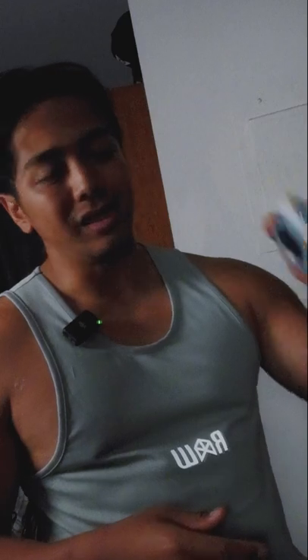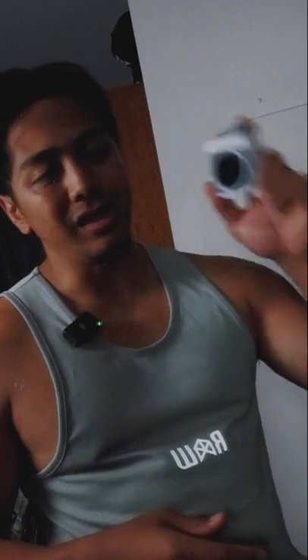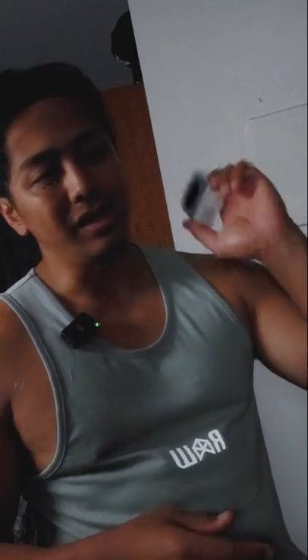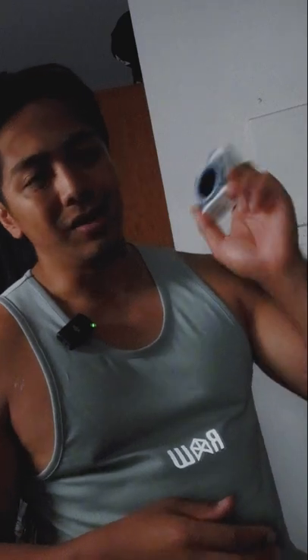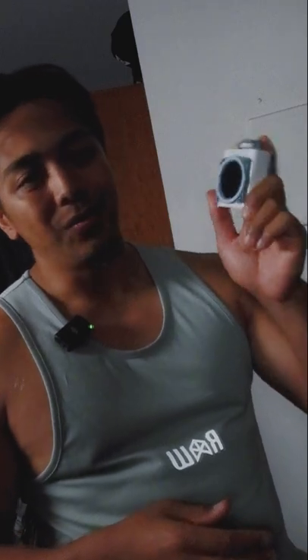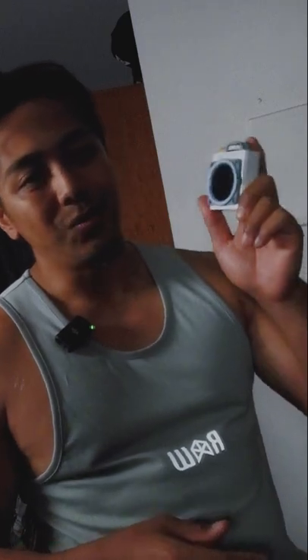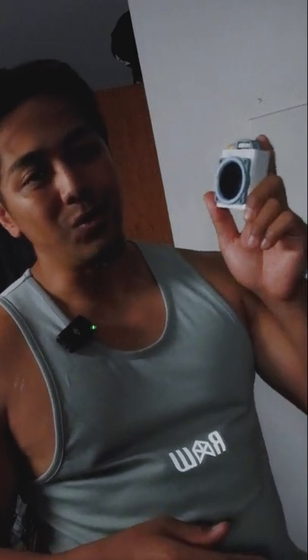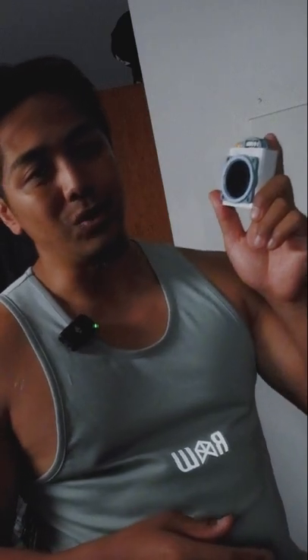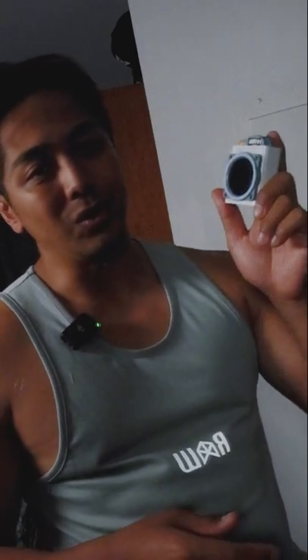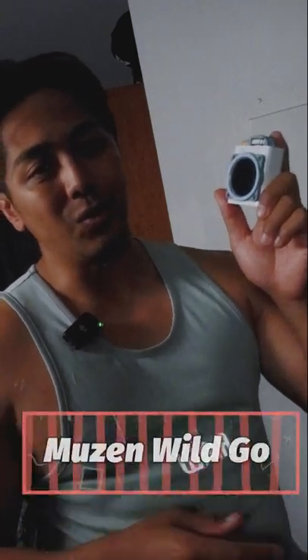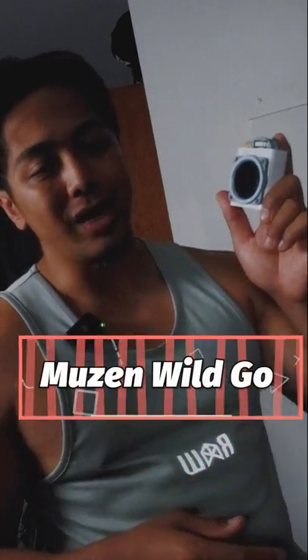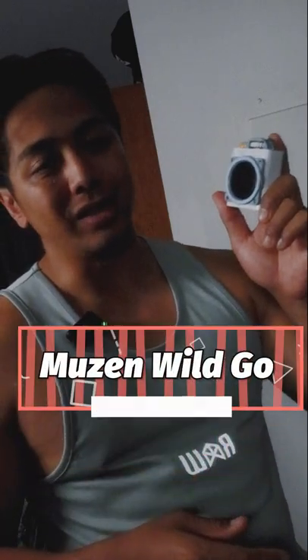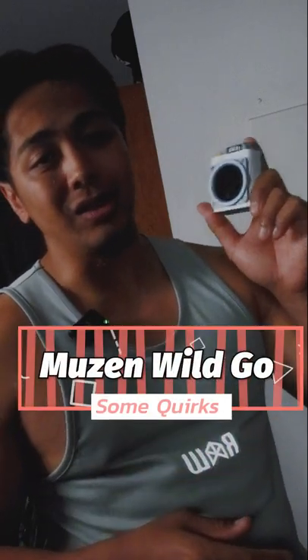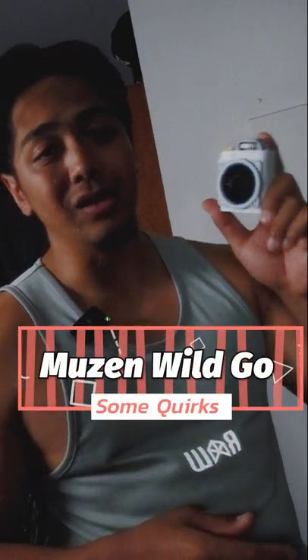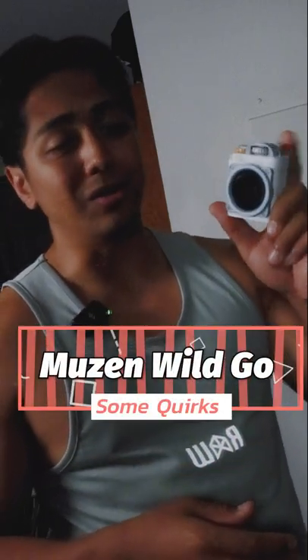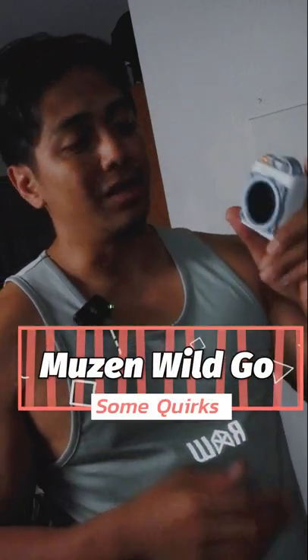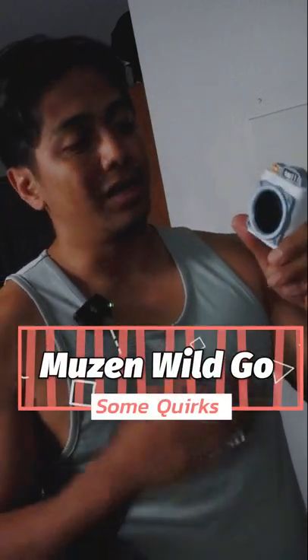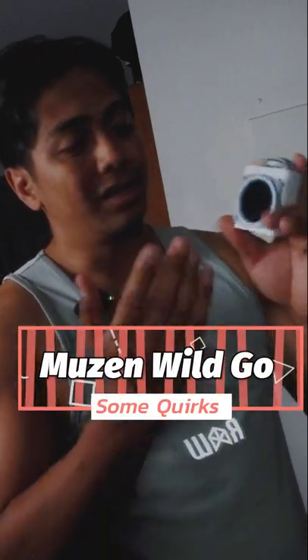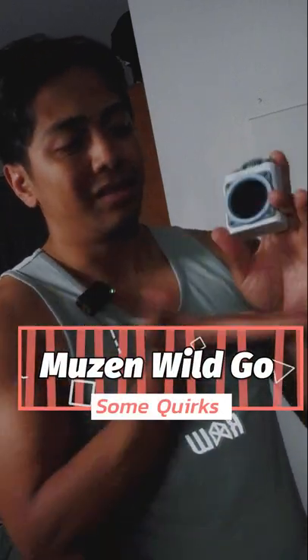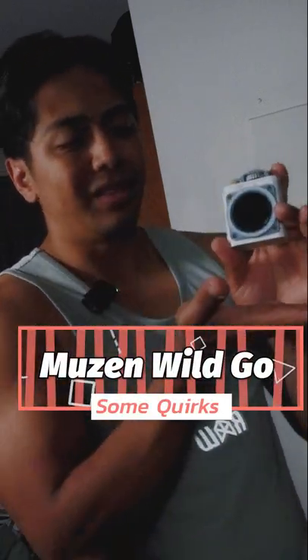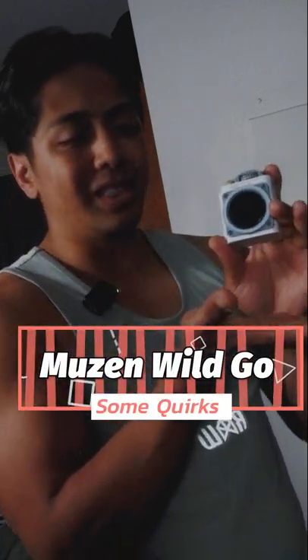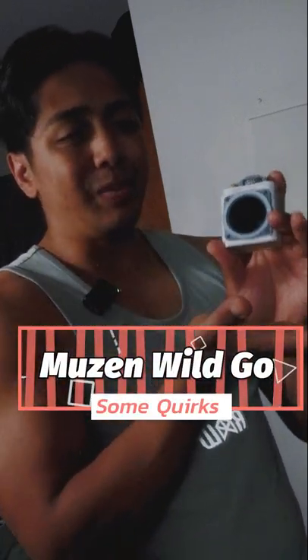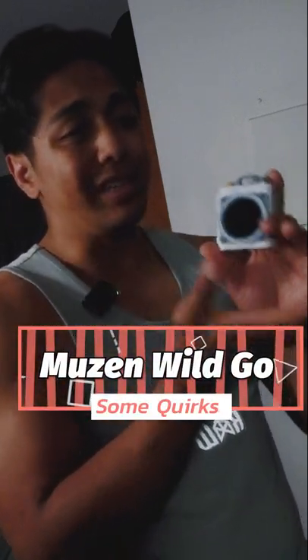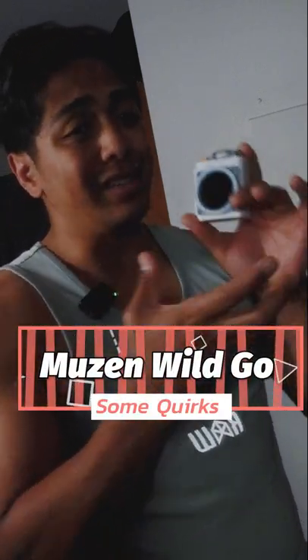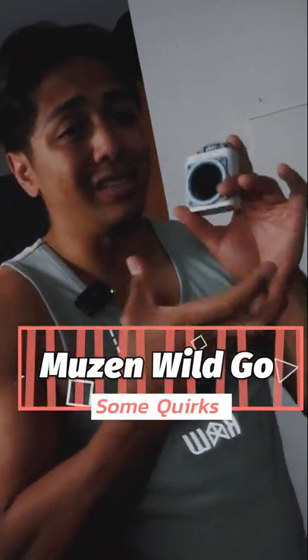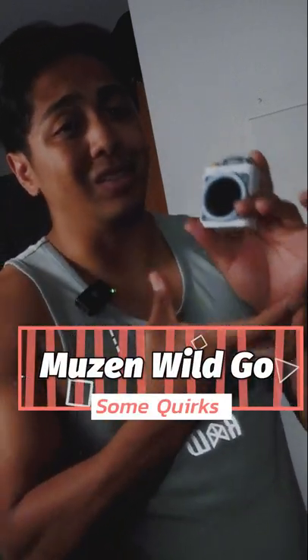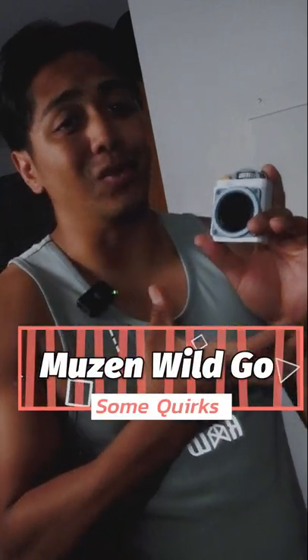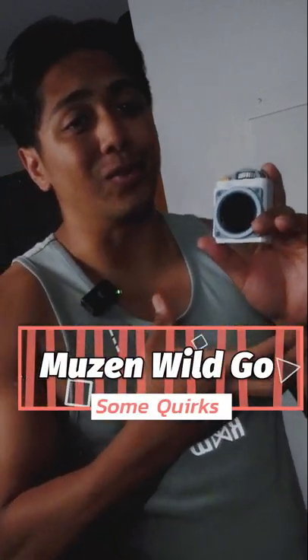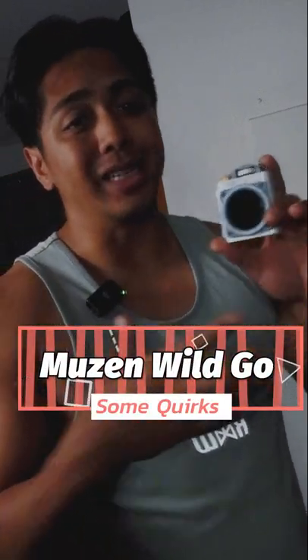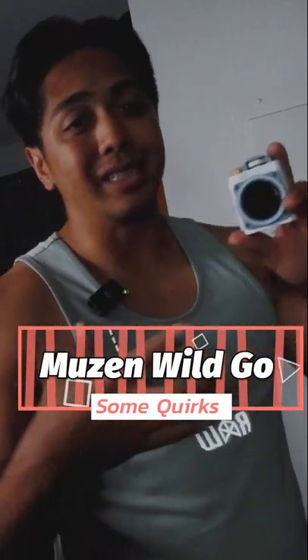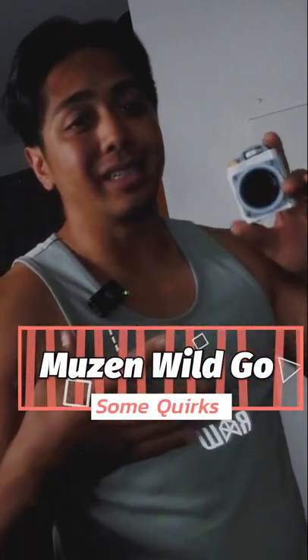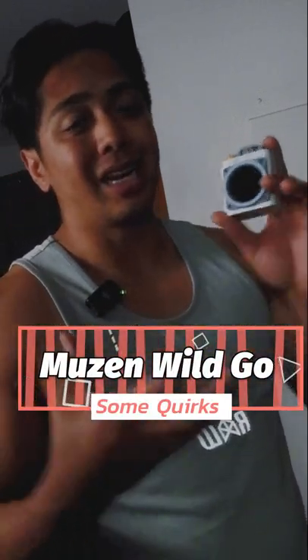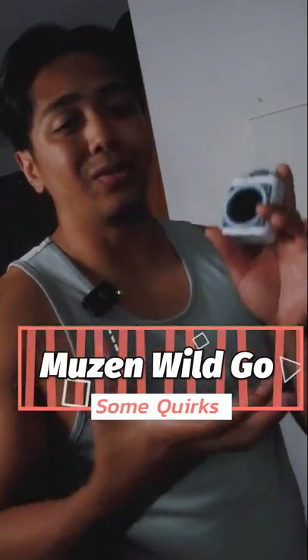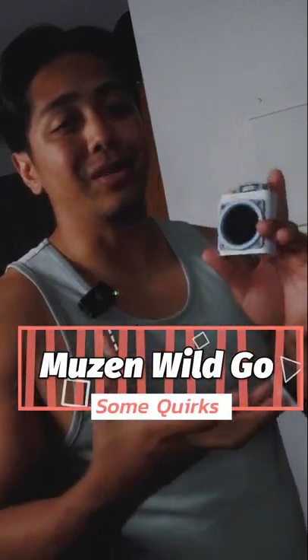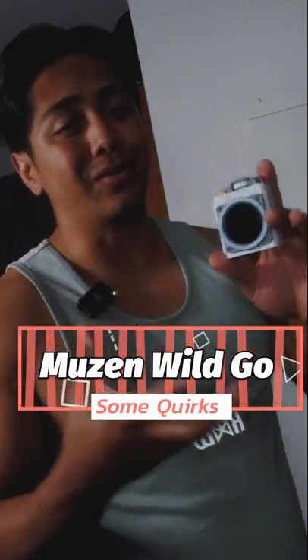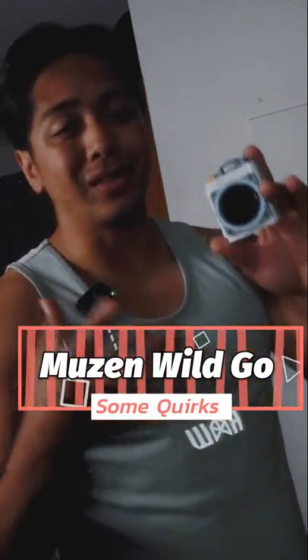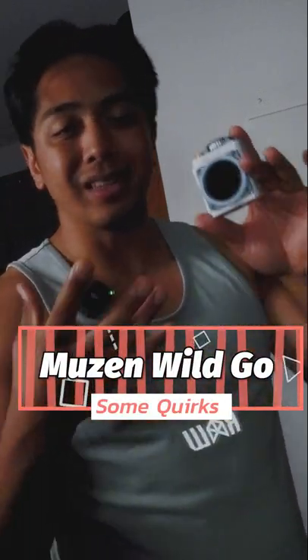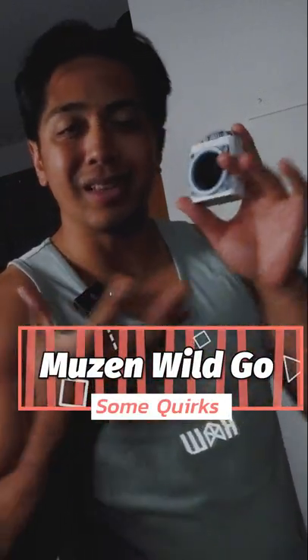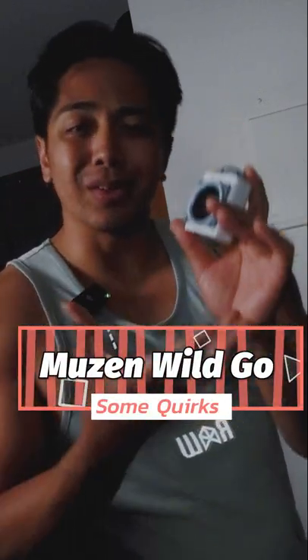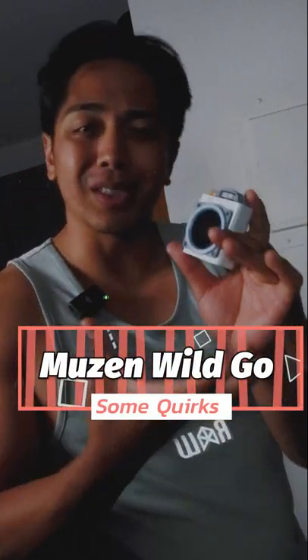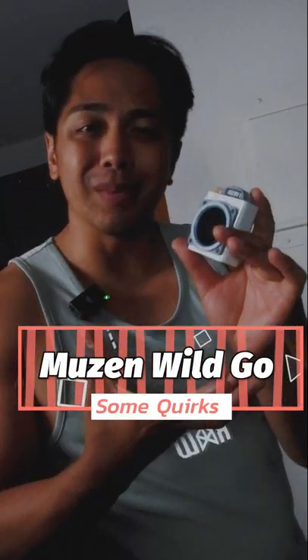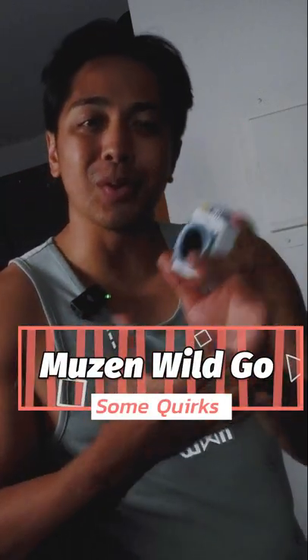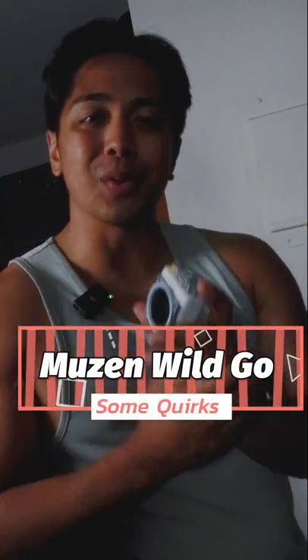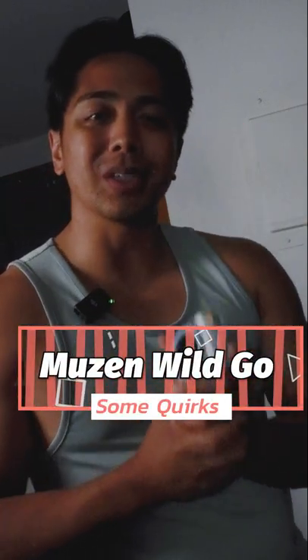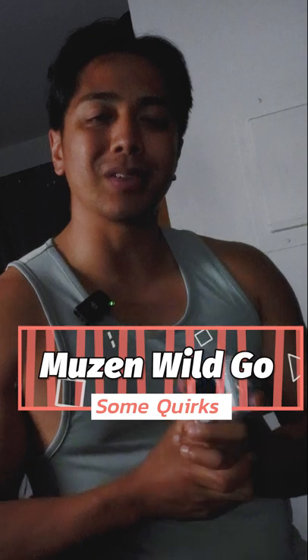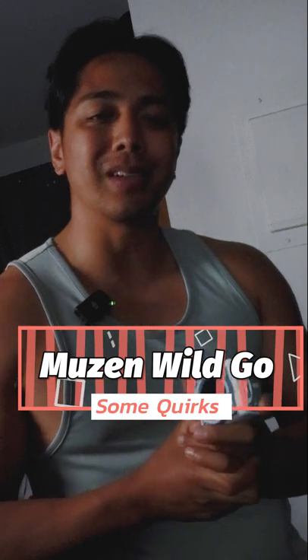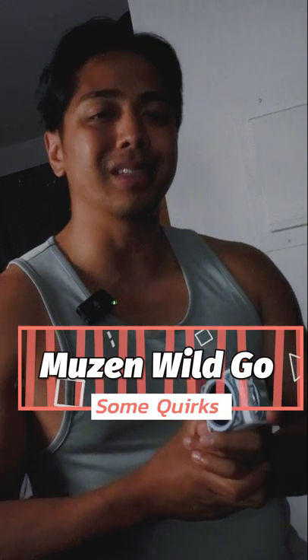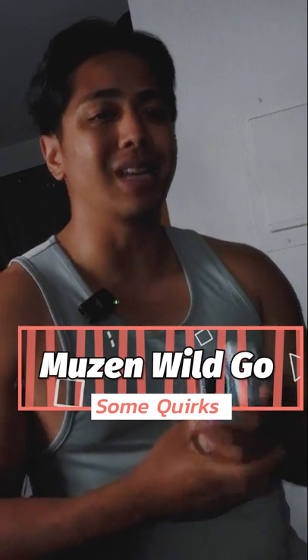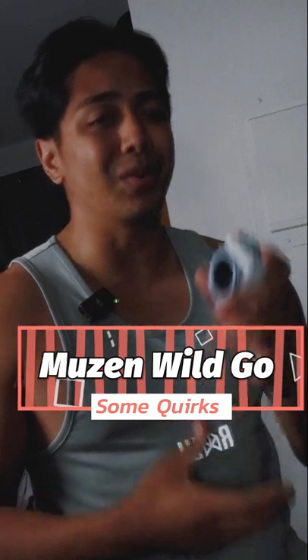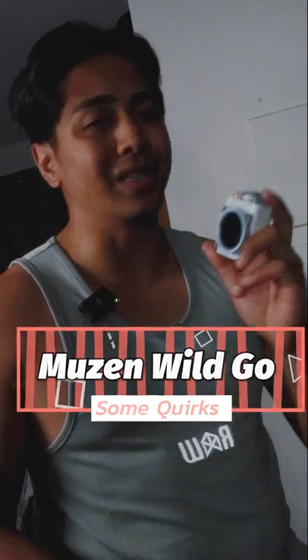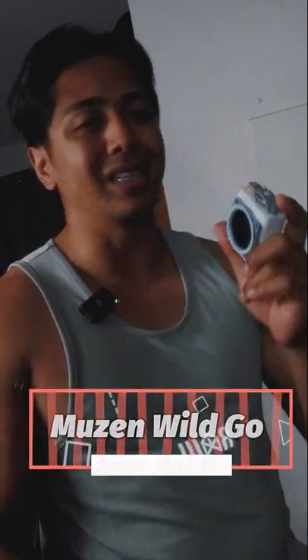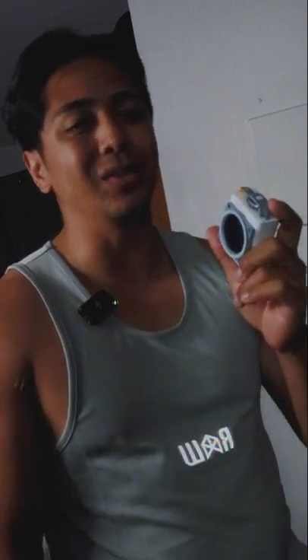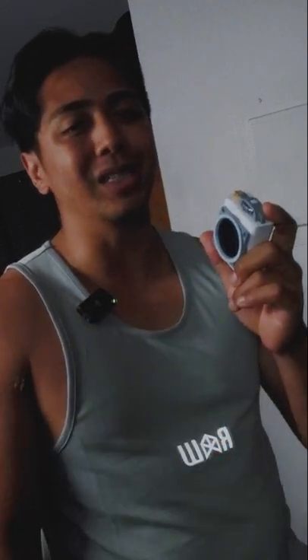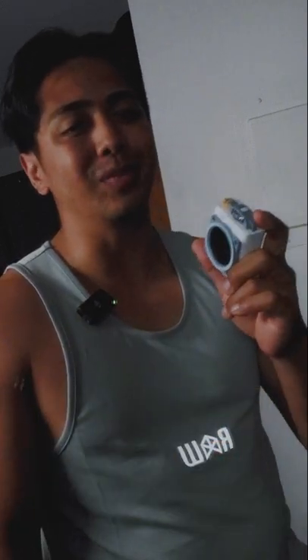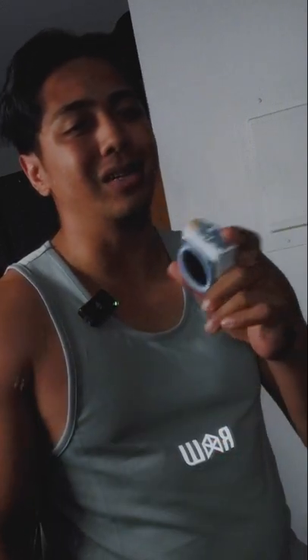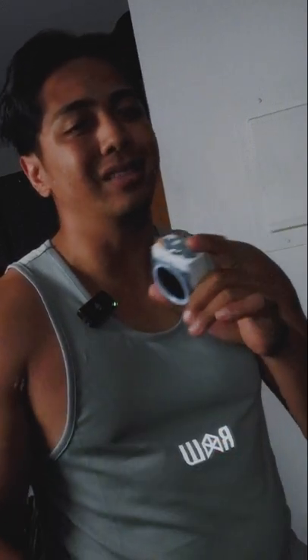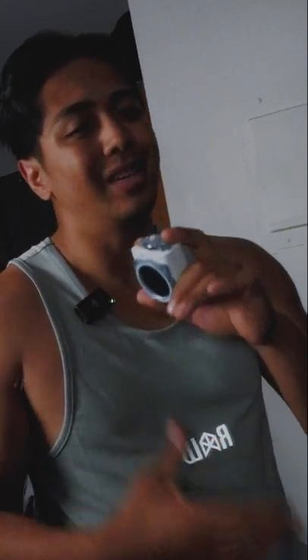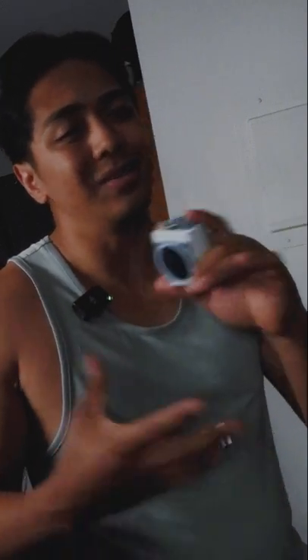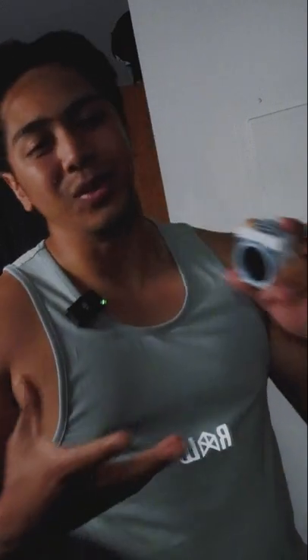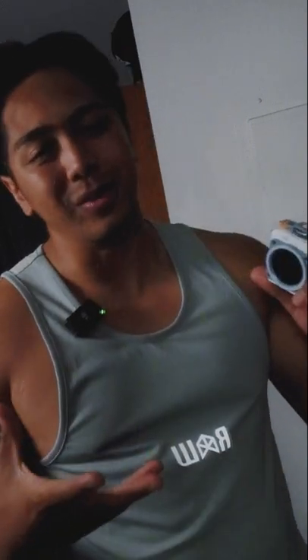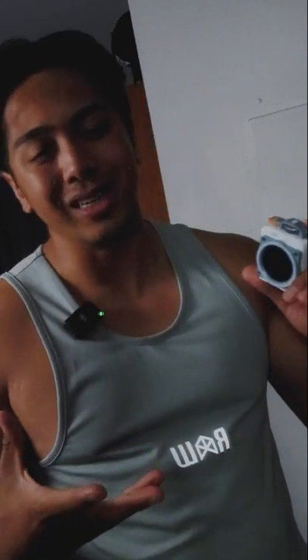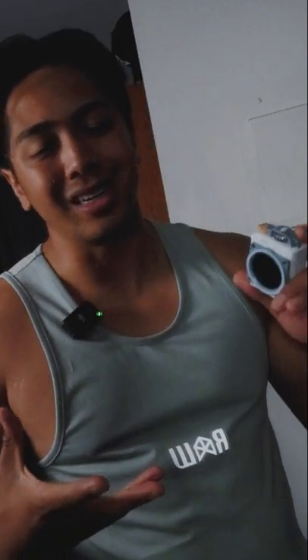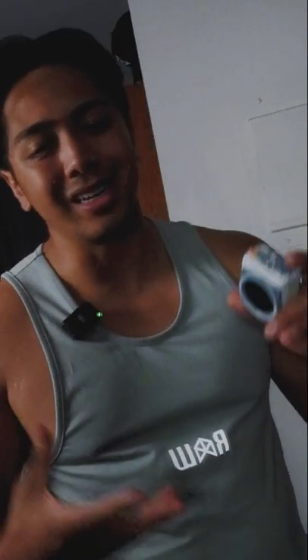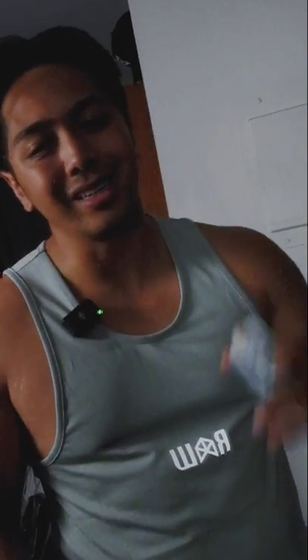Using the Wild Go — this speaker is great. However, there are some quirks around it that I want to tell you guys about that you may not like.